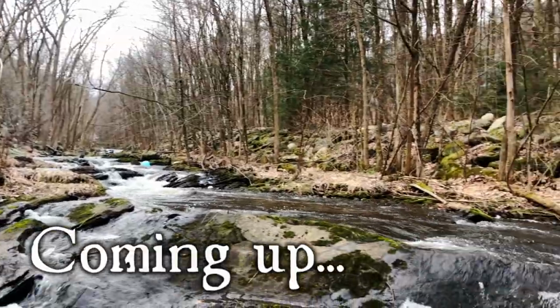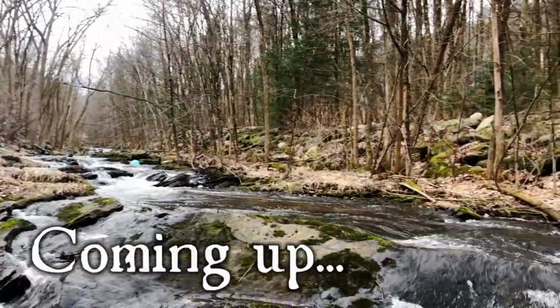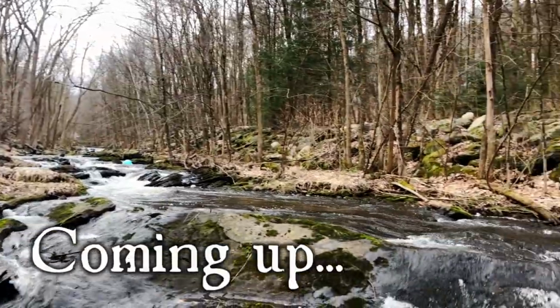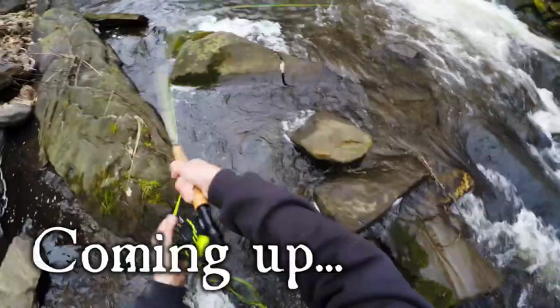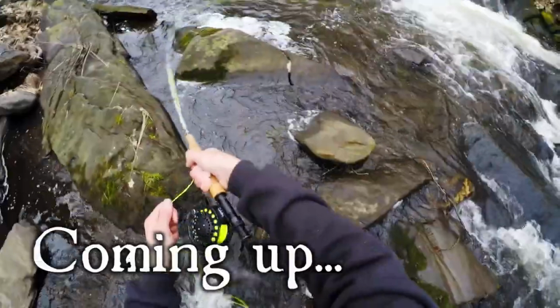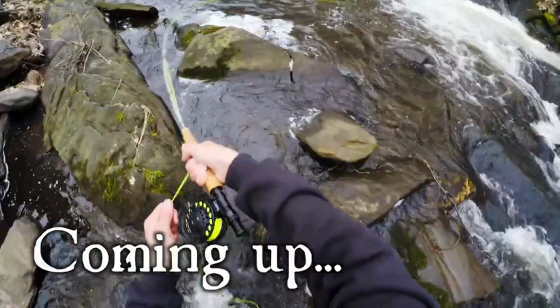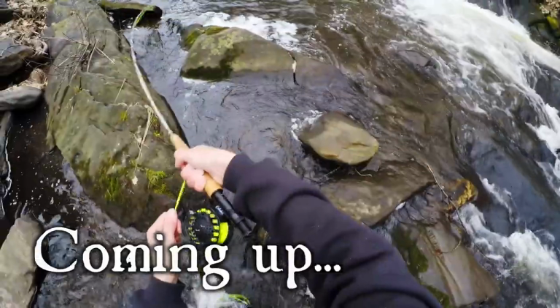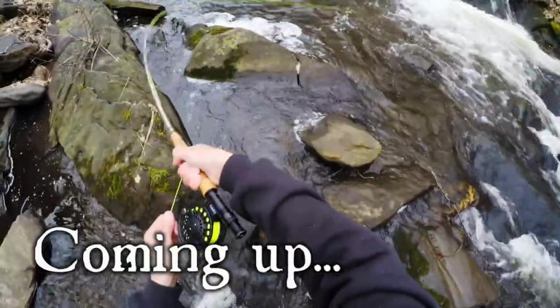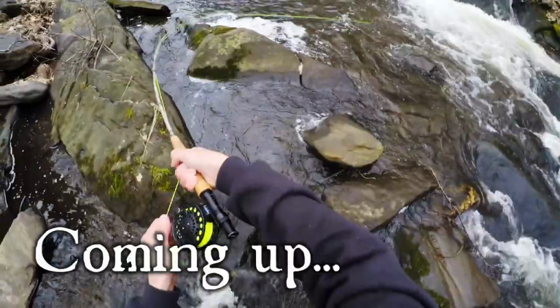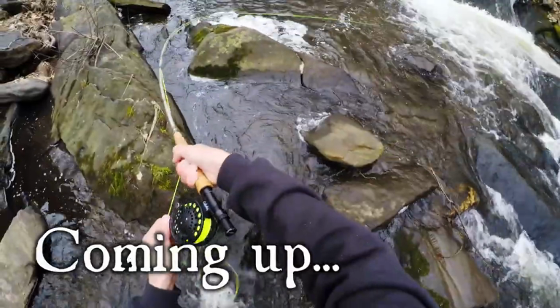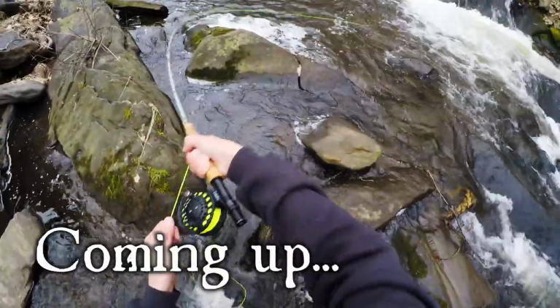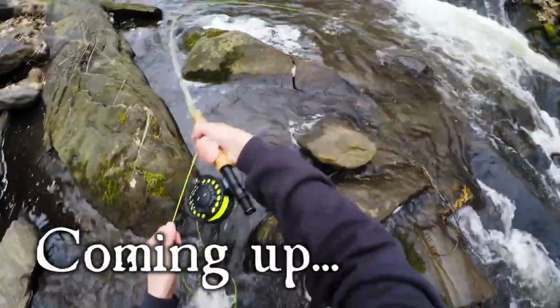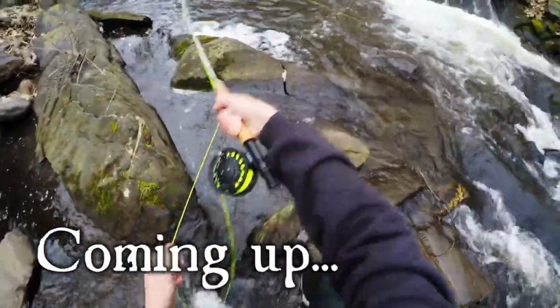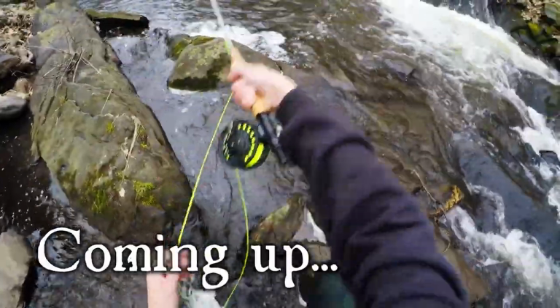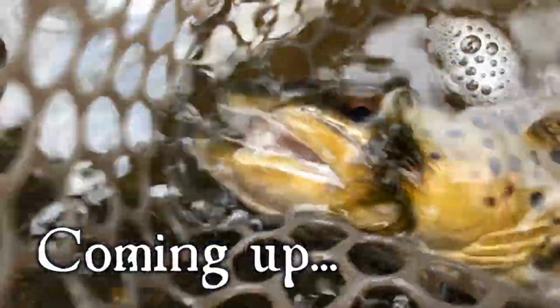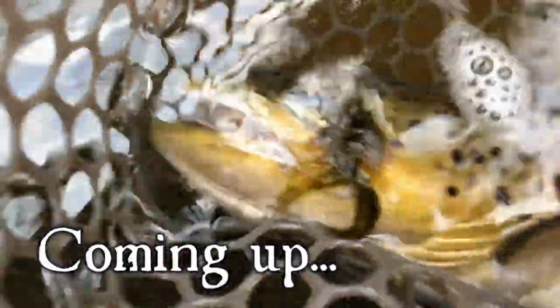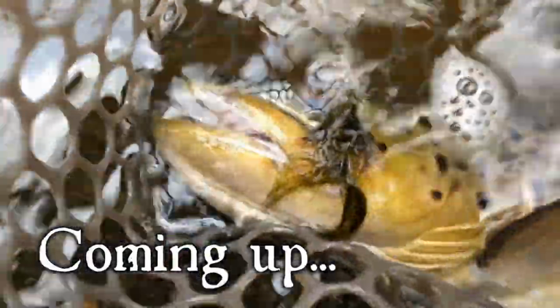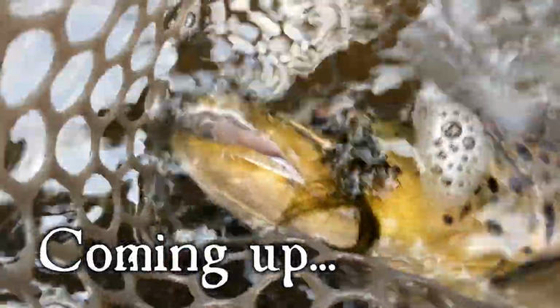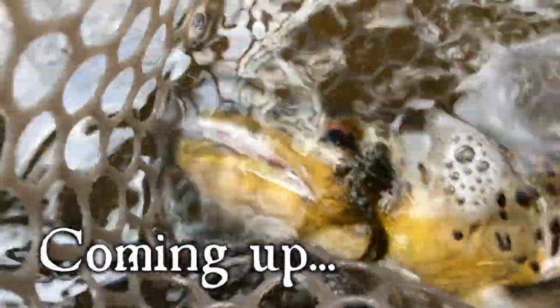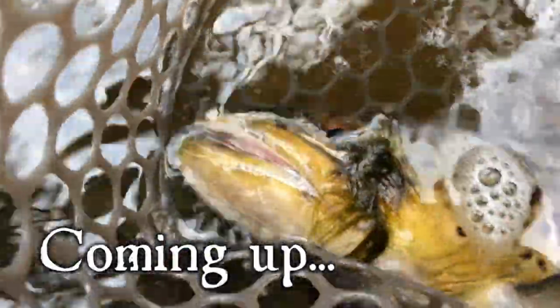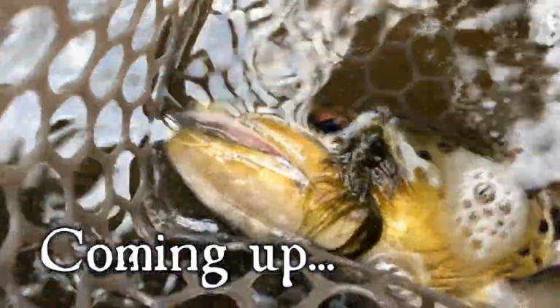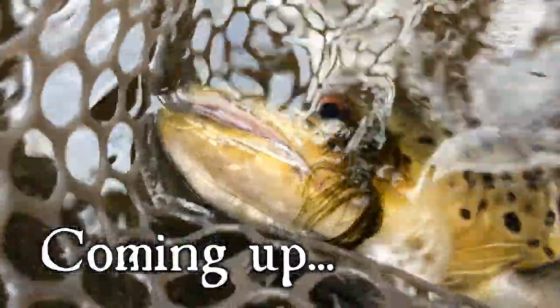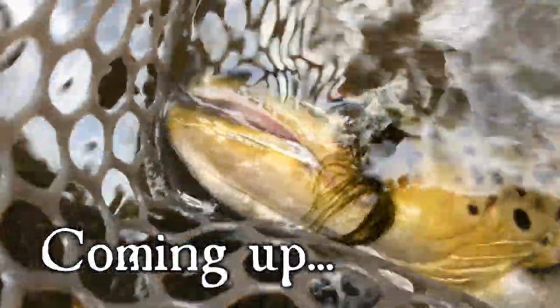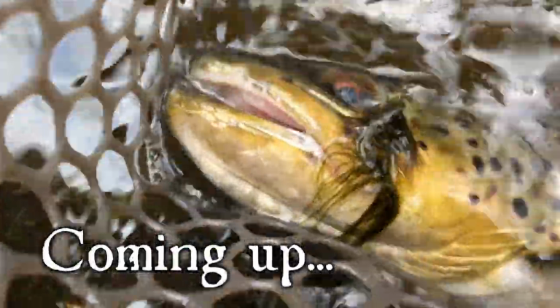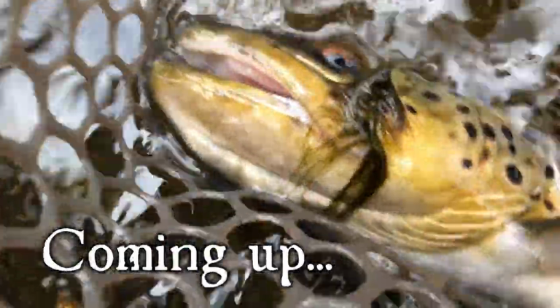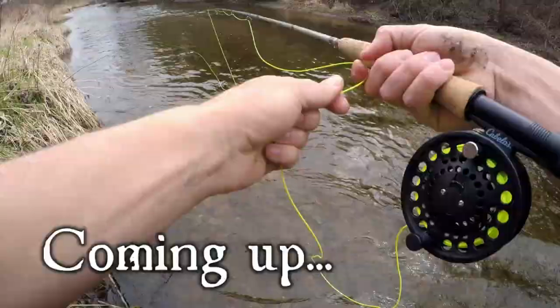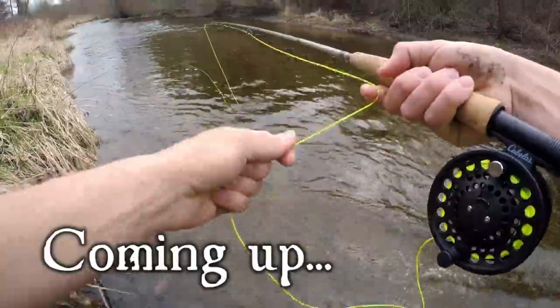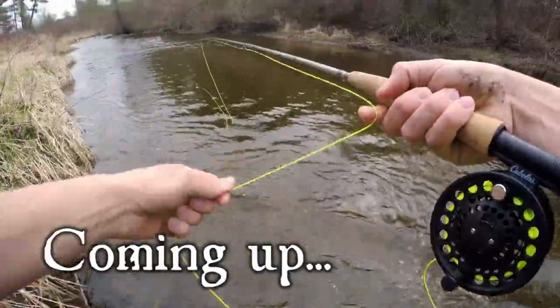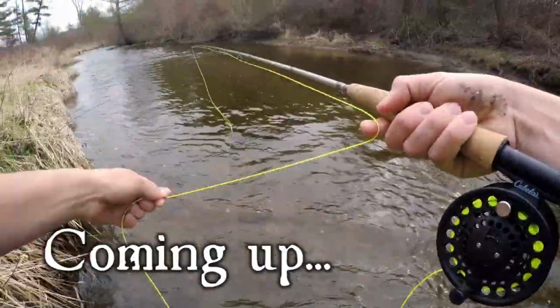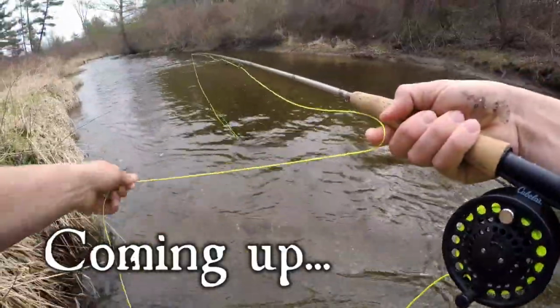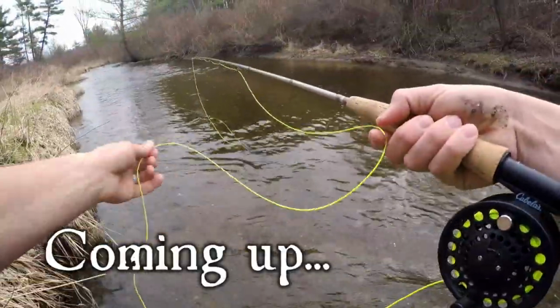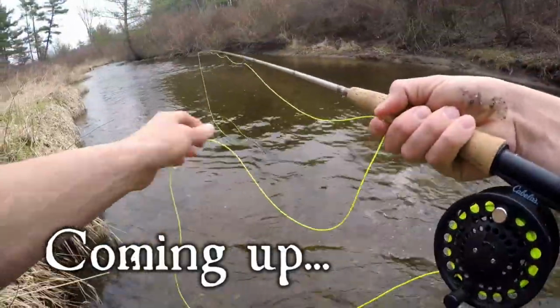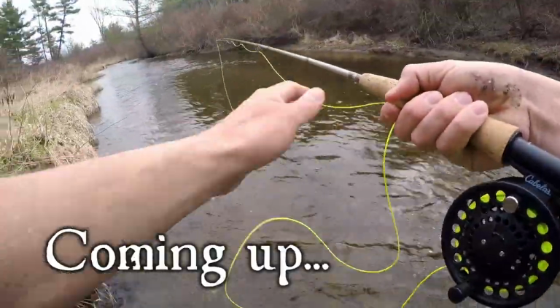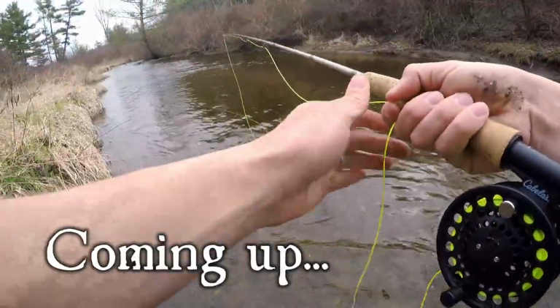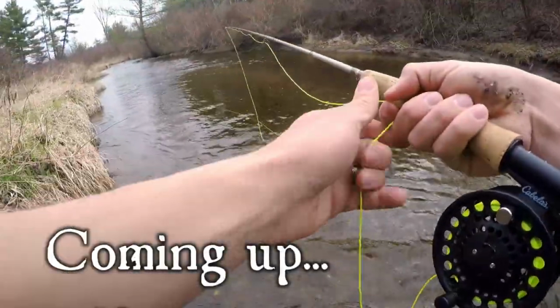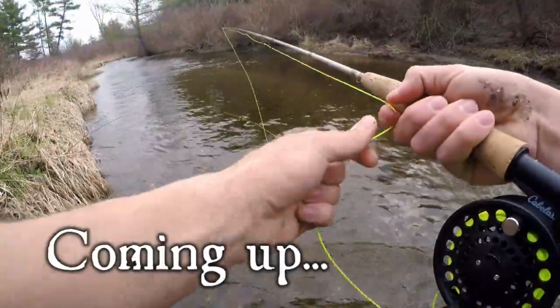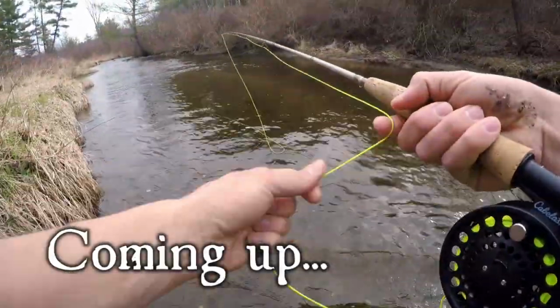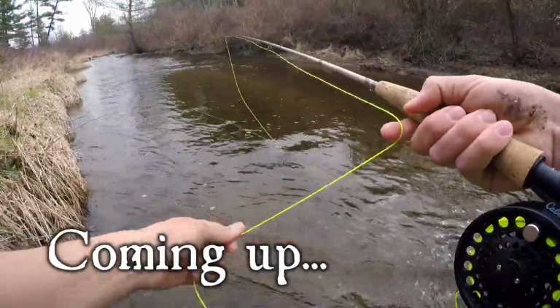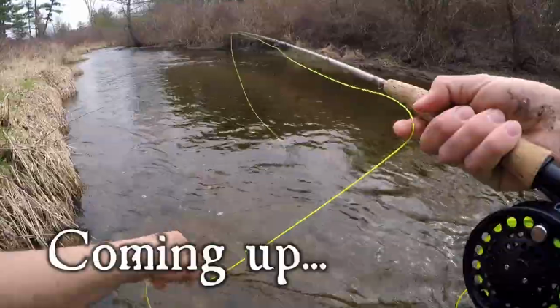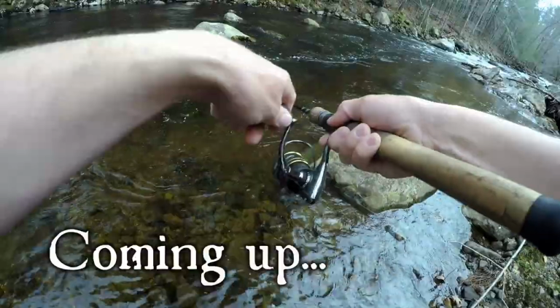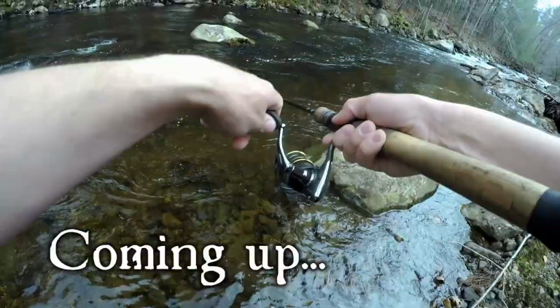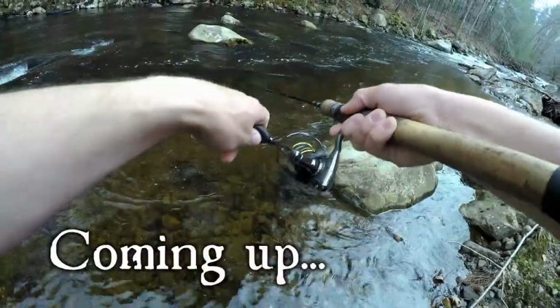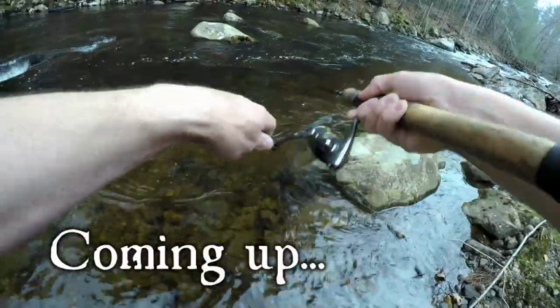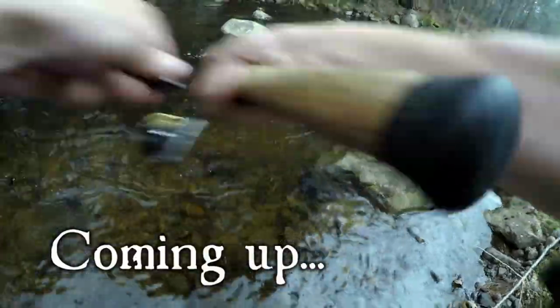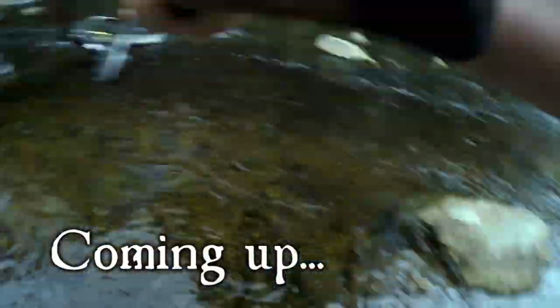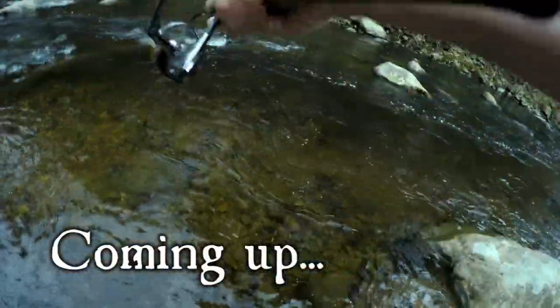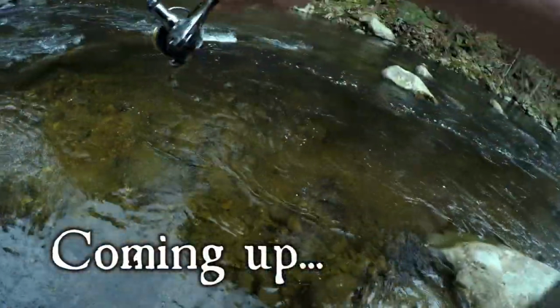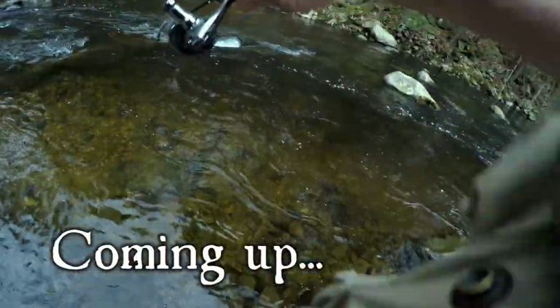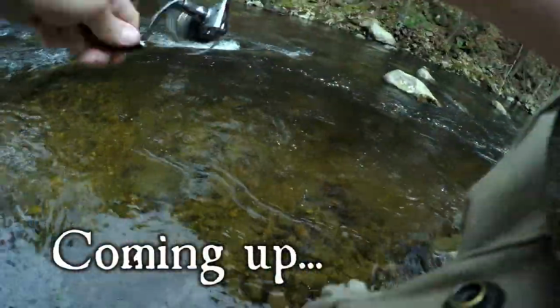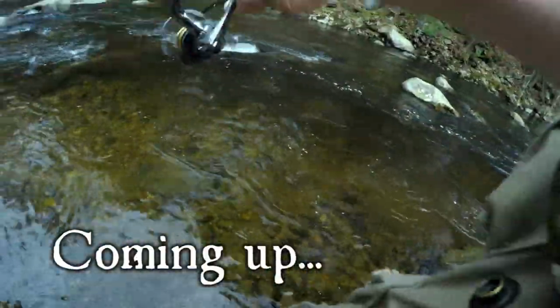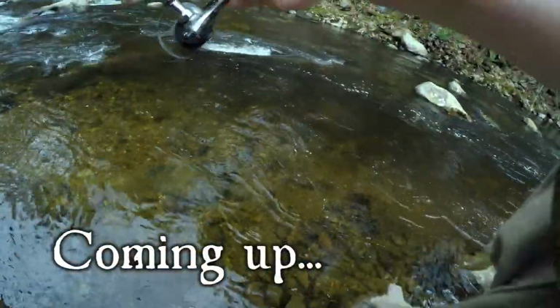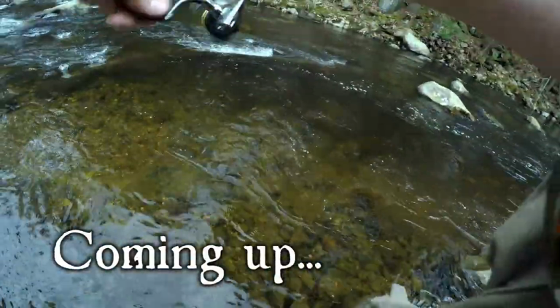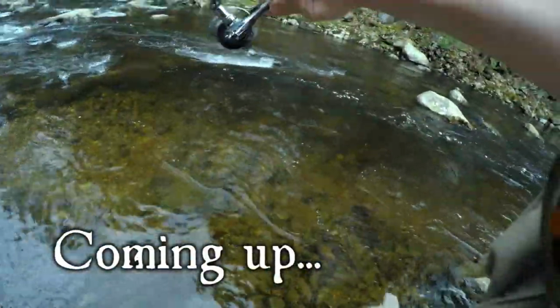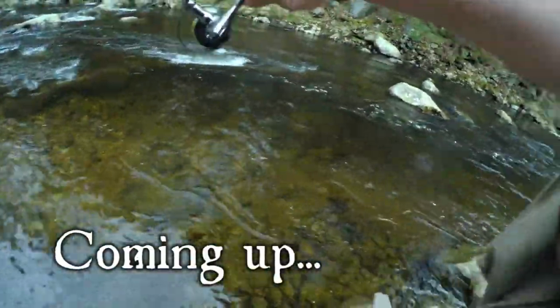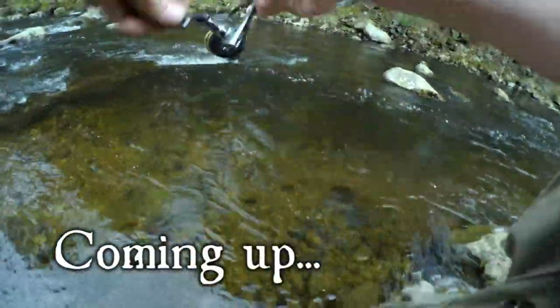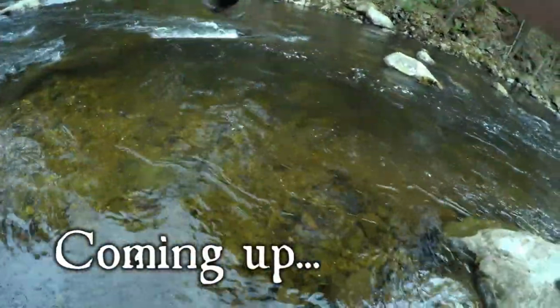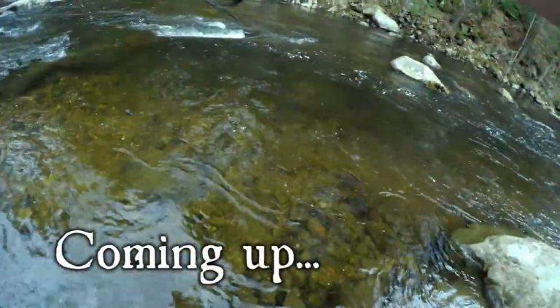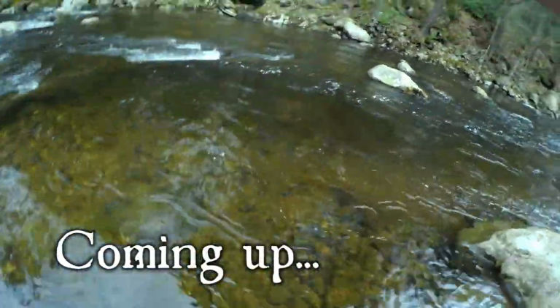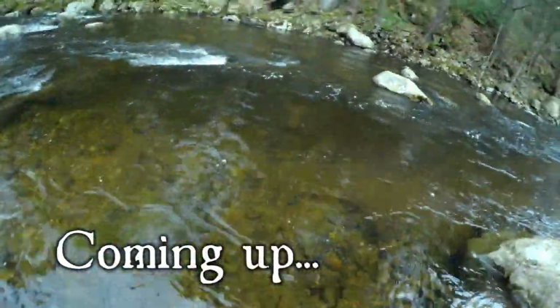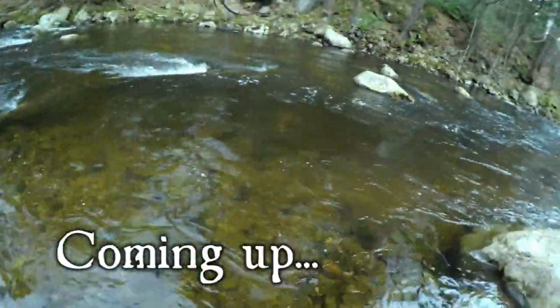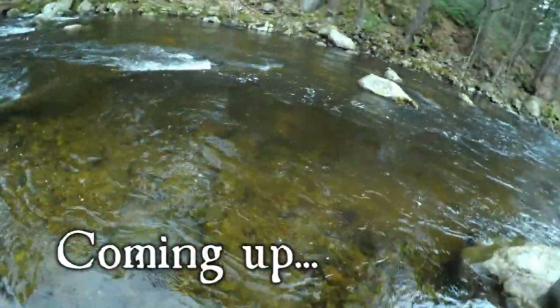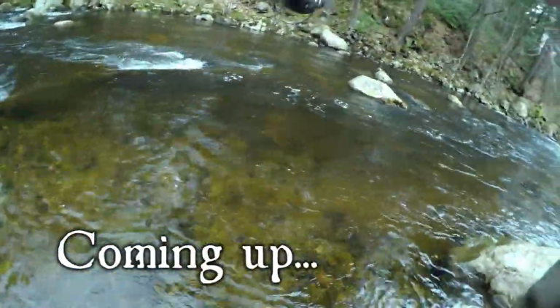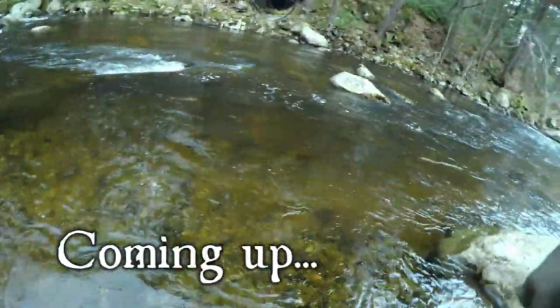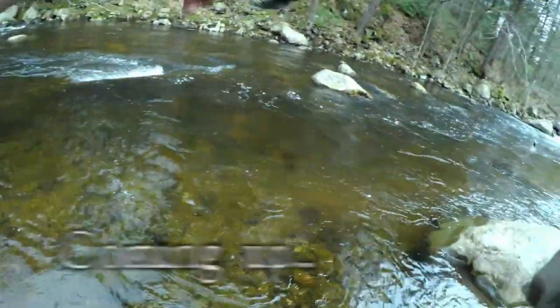No, not downstream buddy, not downstream. I decided to veer off onto a tributary stream. First cast — good lord.